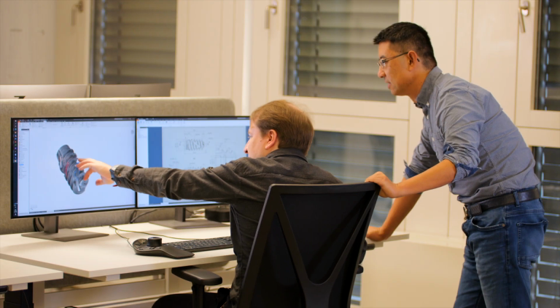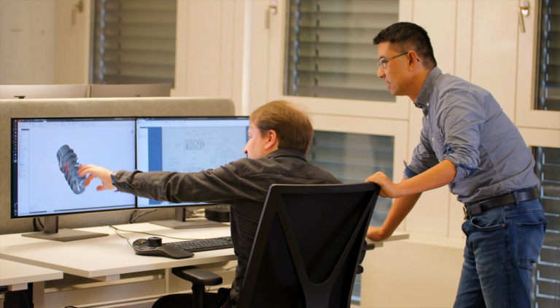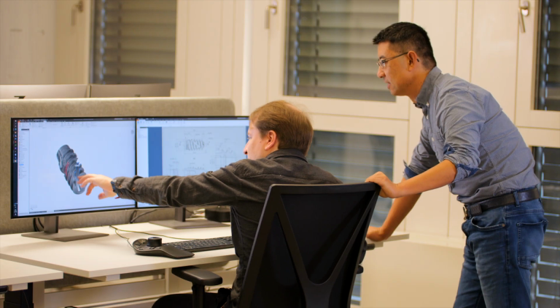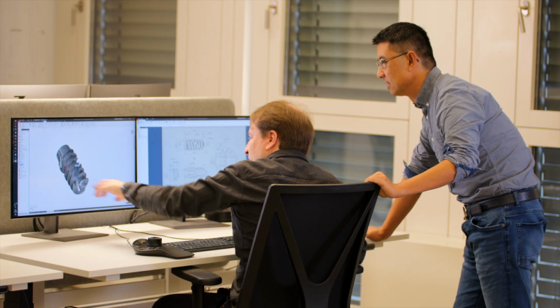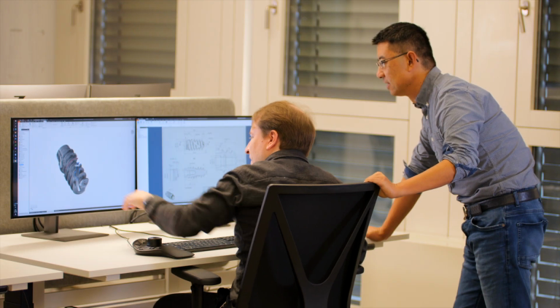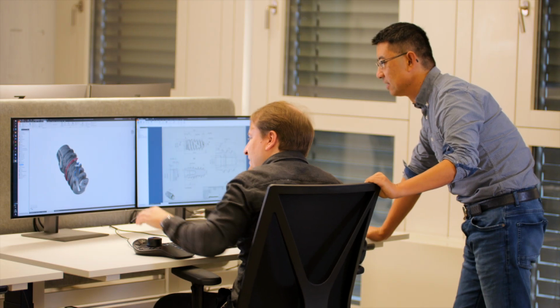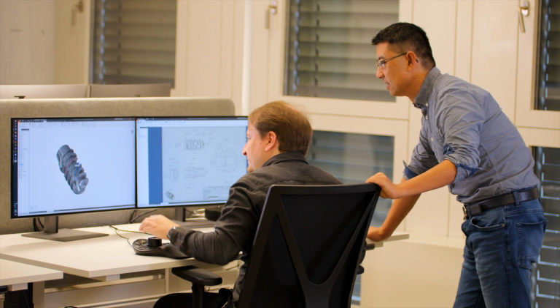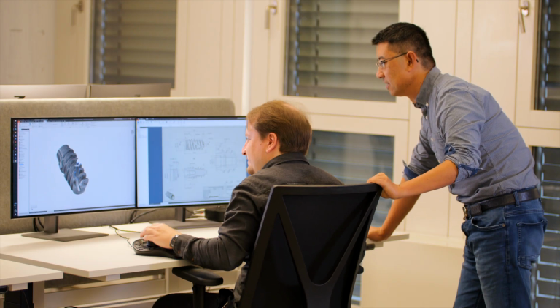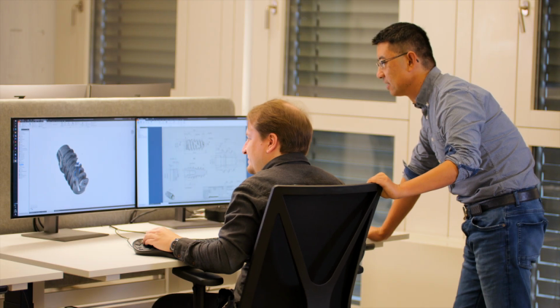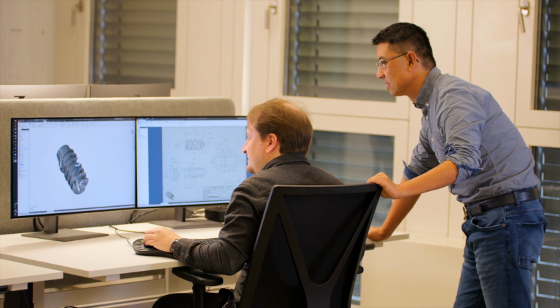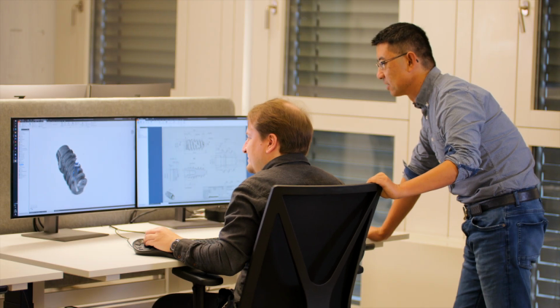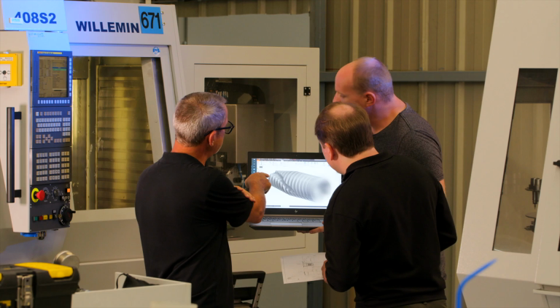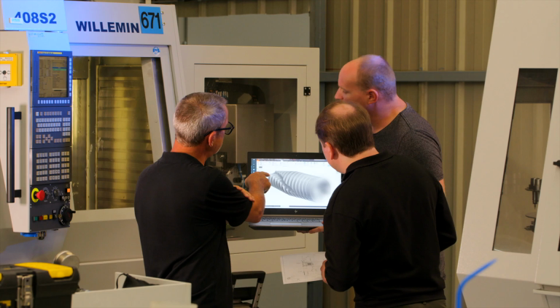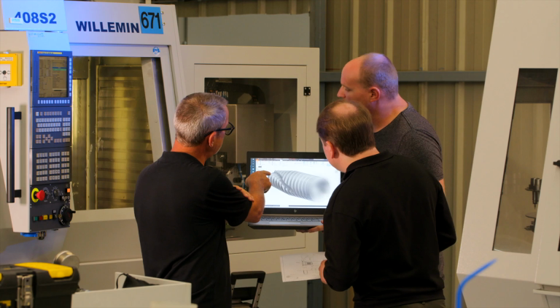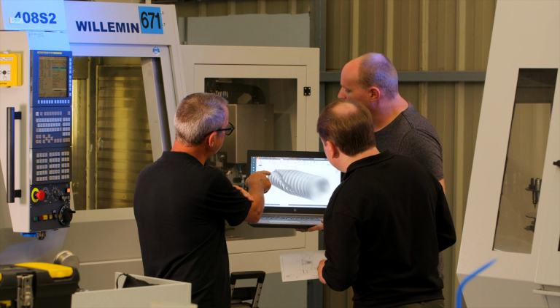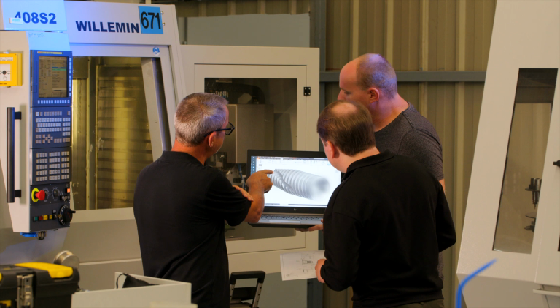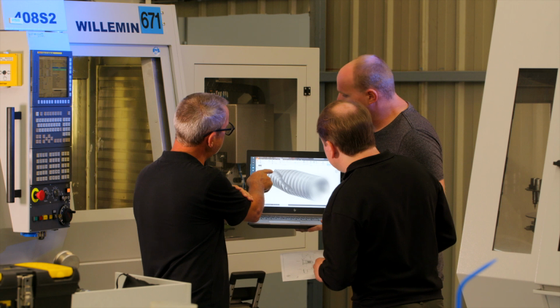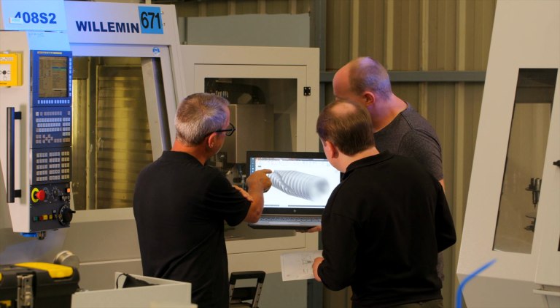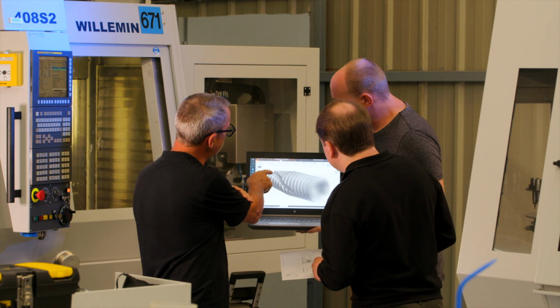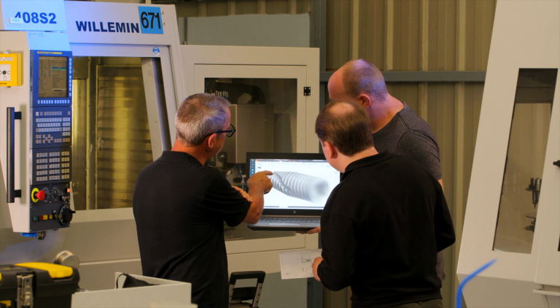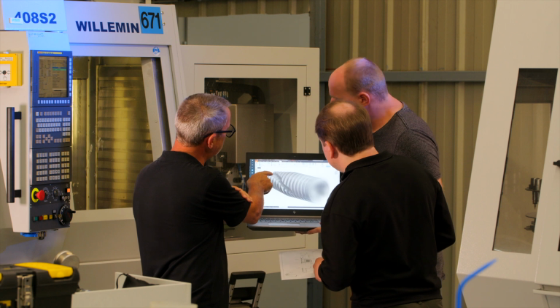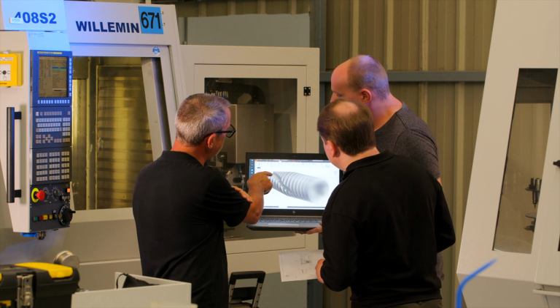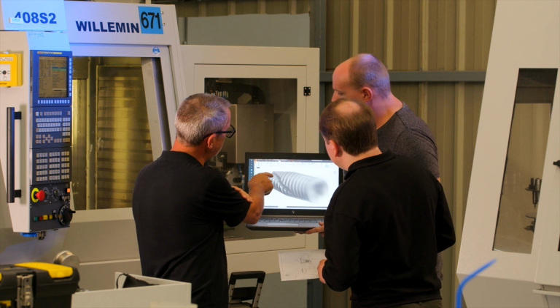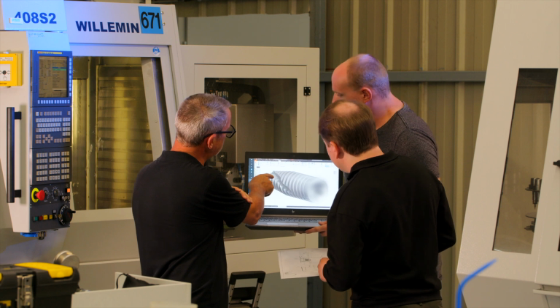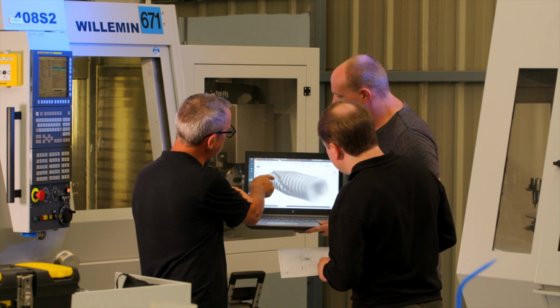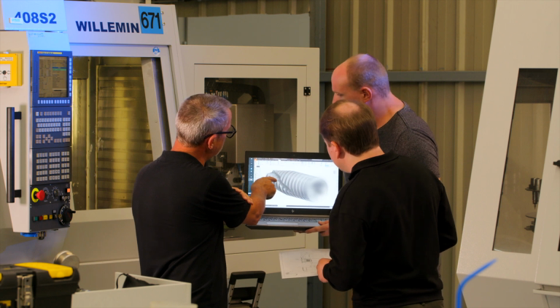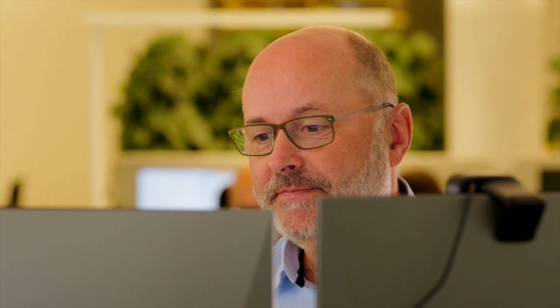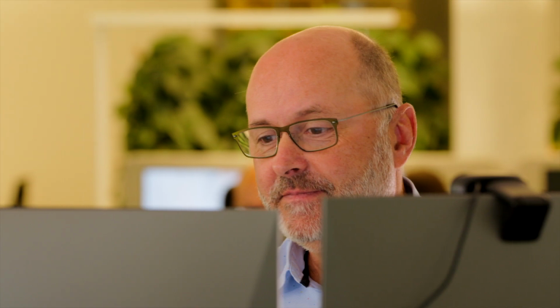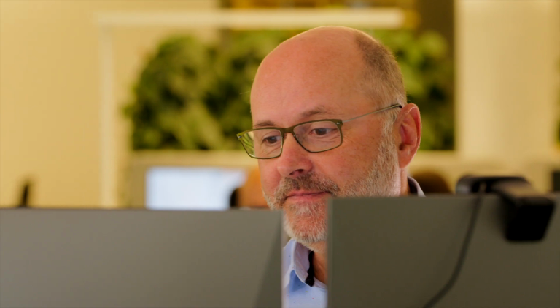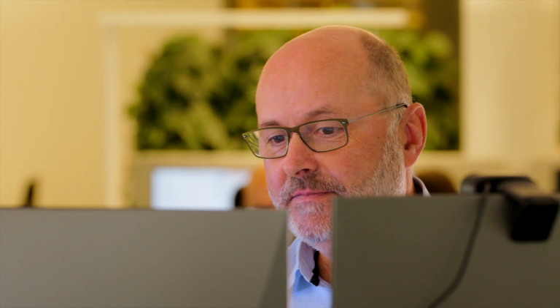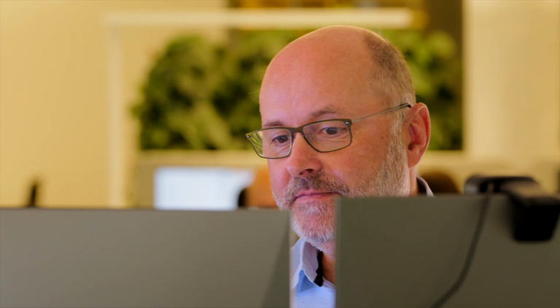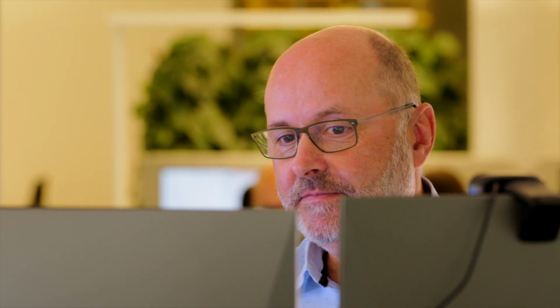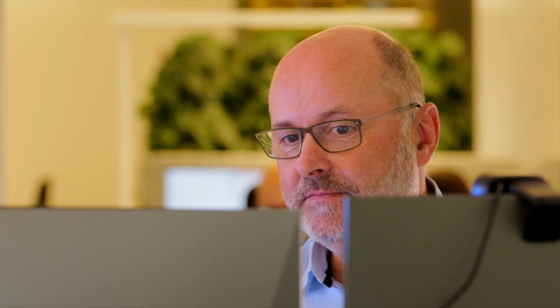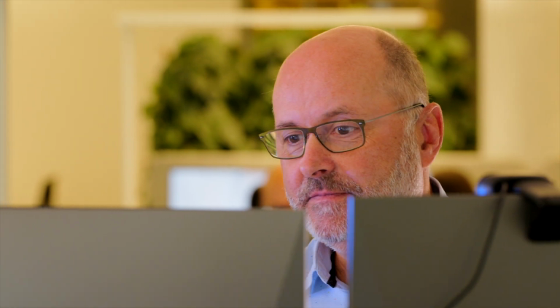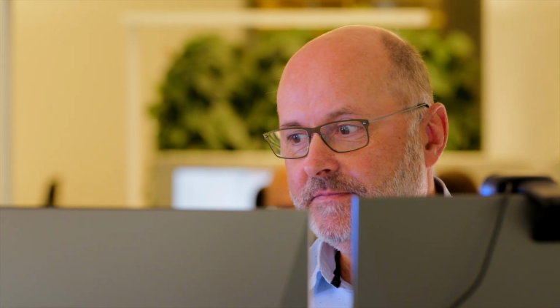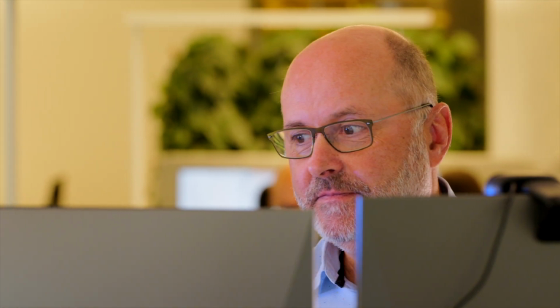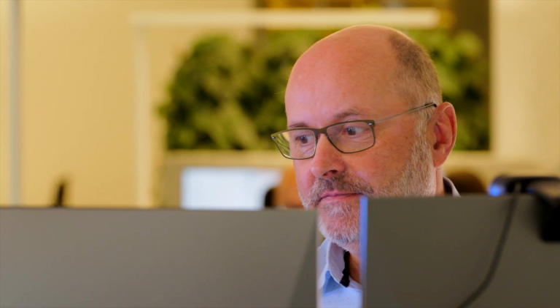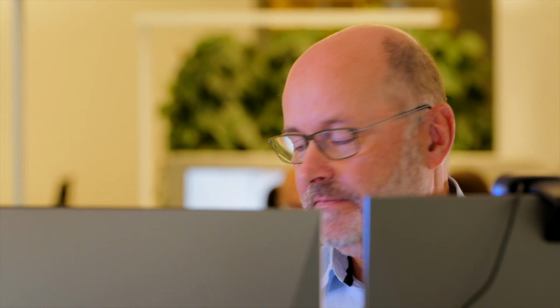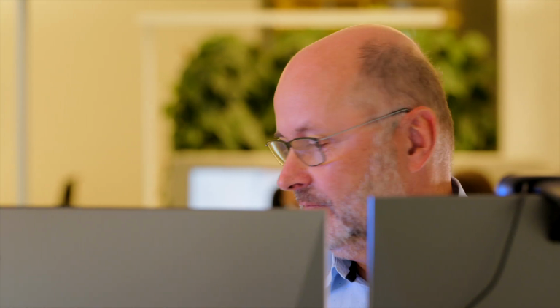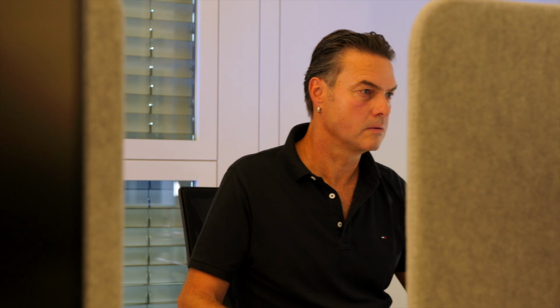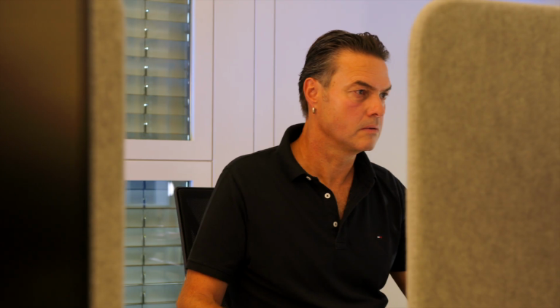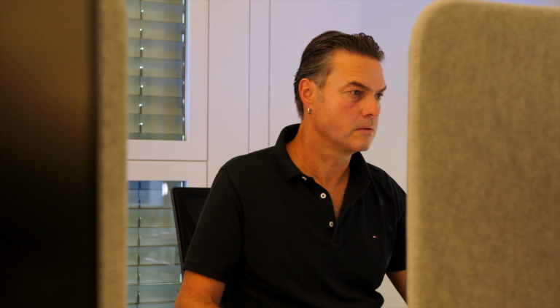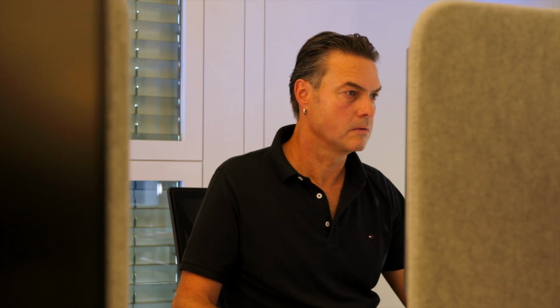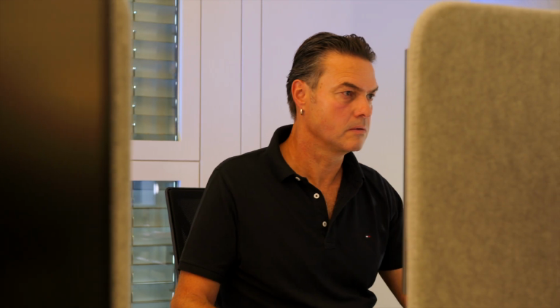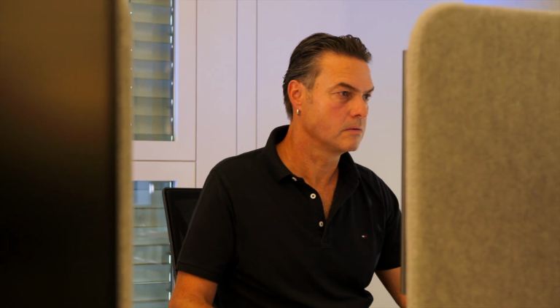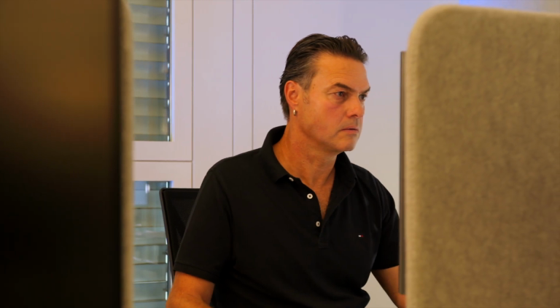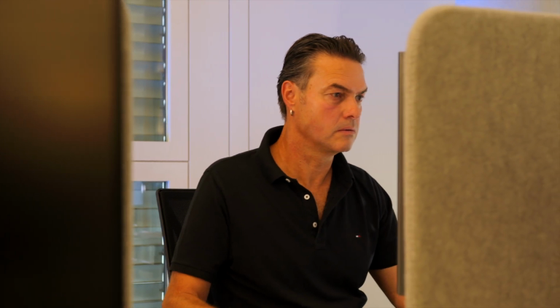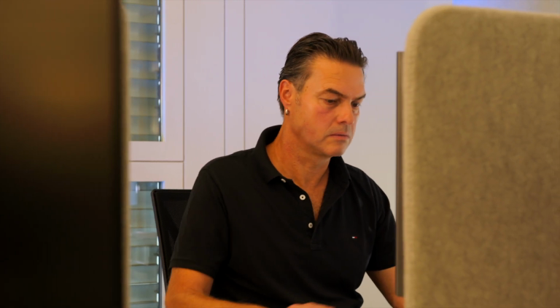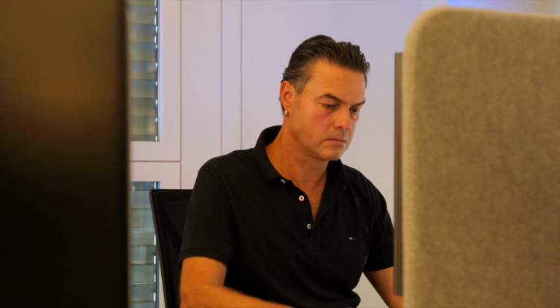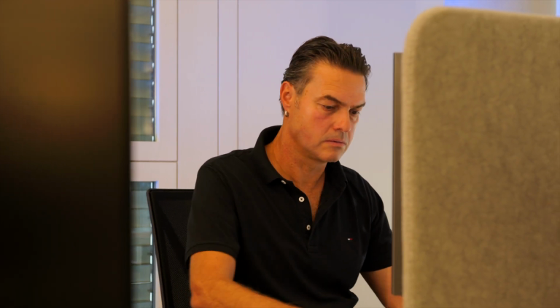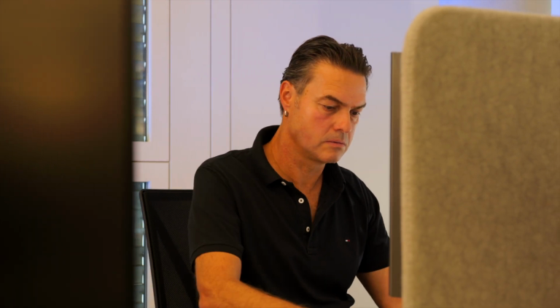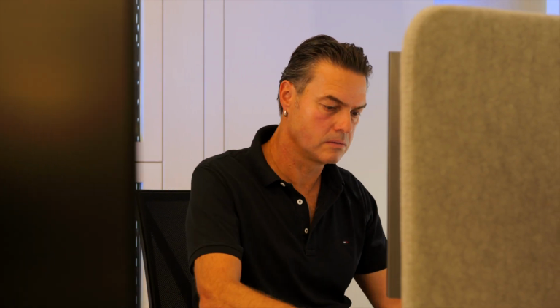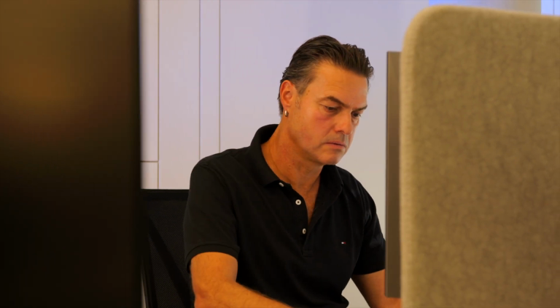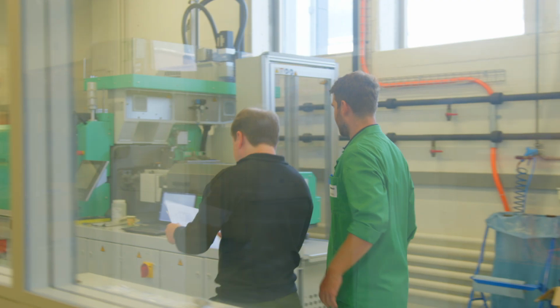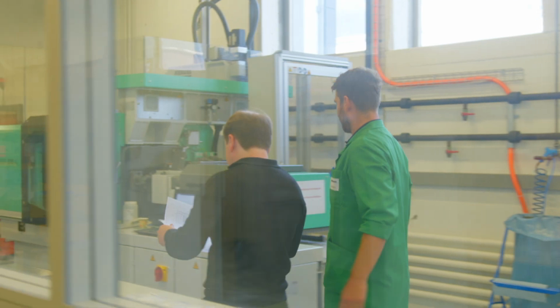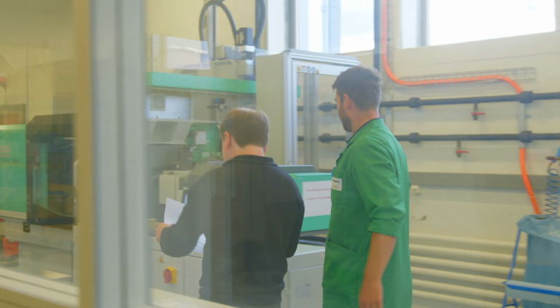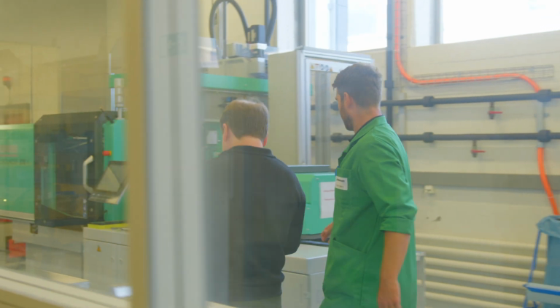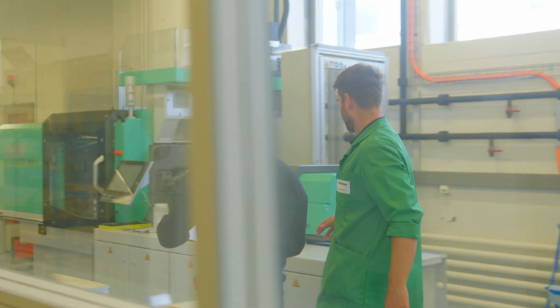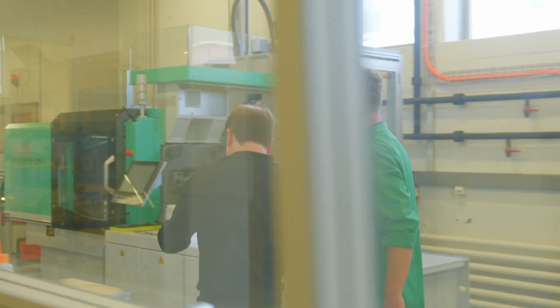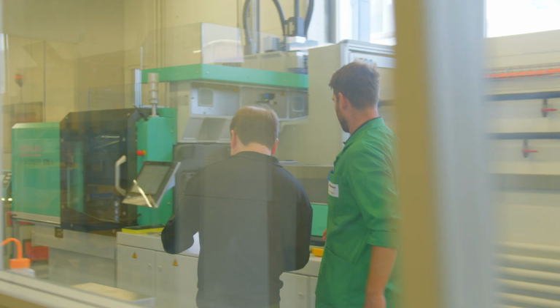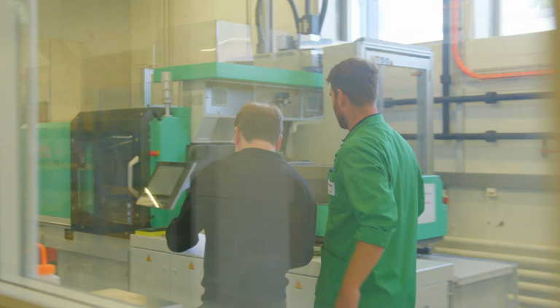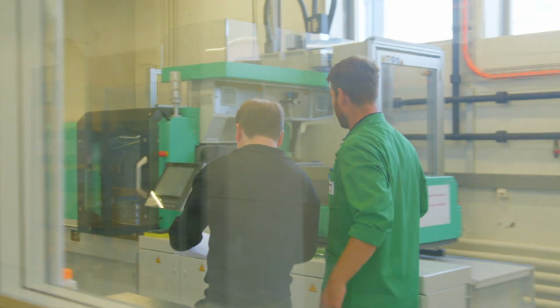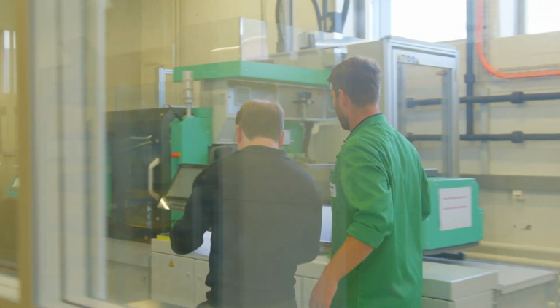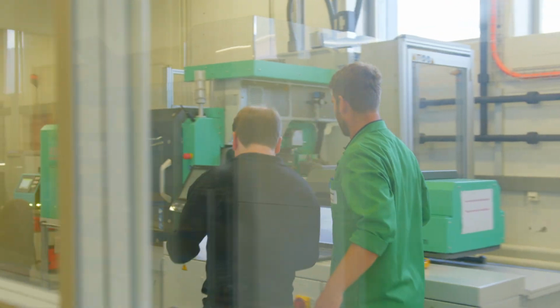Our team is characterized by dedication, ownership, agility and an entrepreneurial mindset.